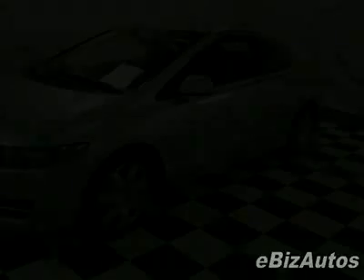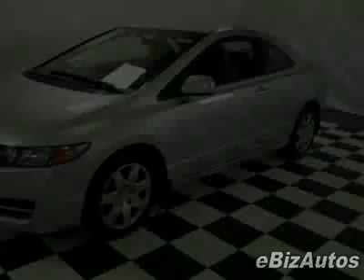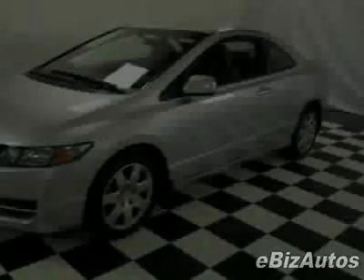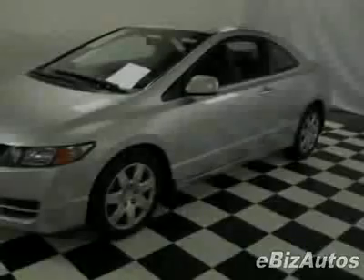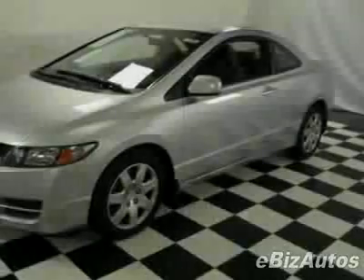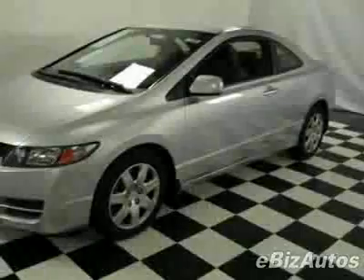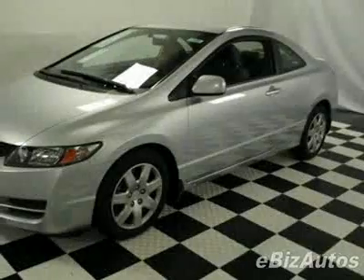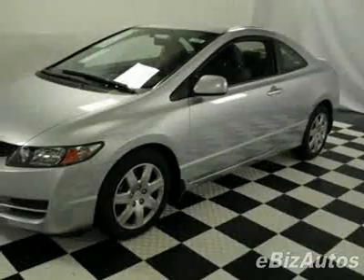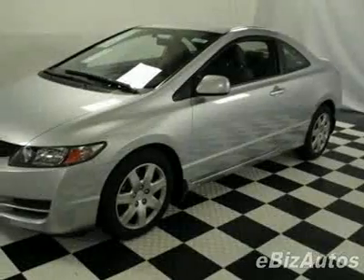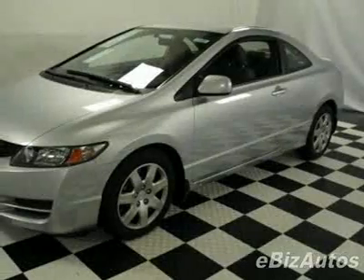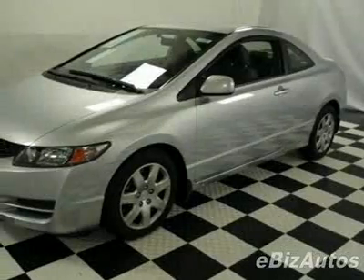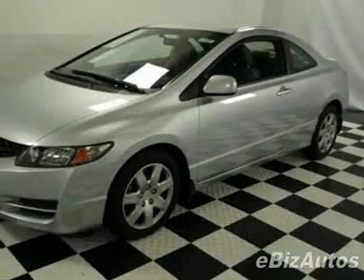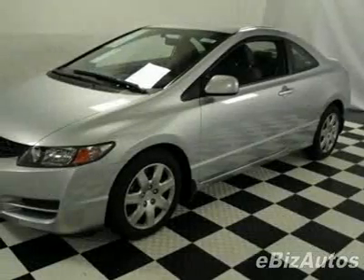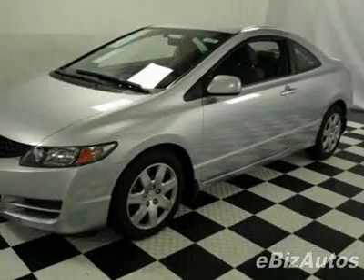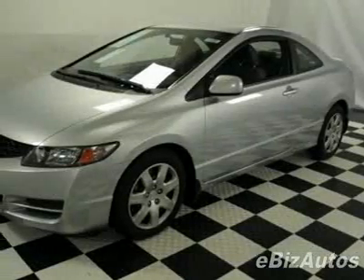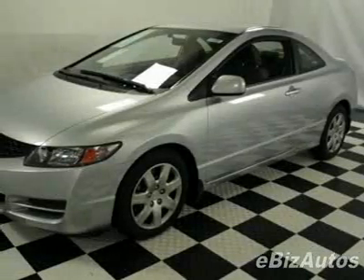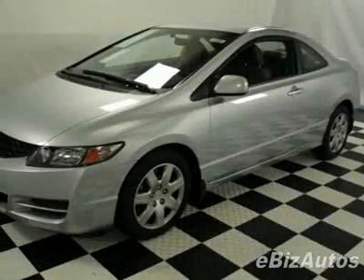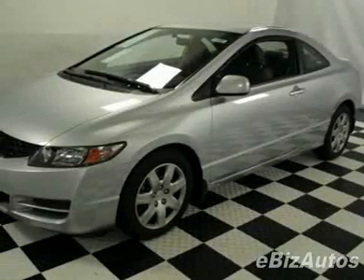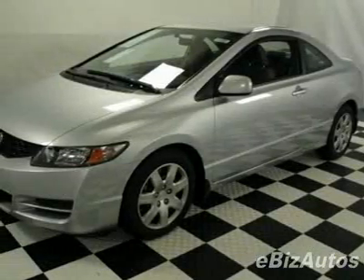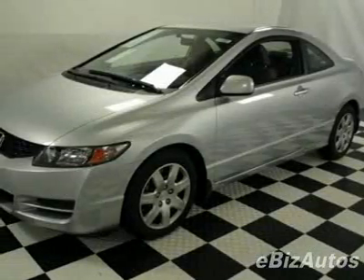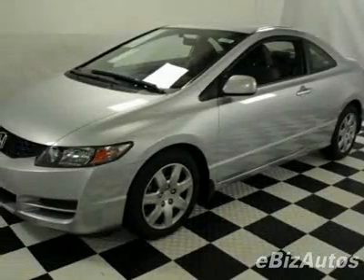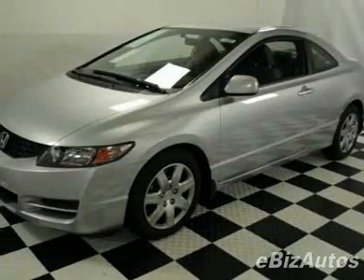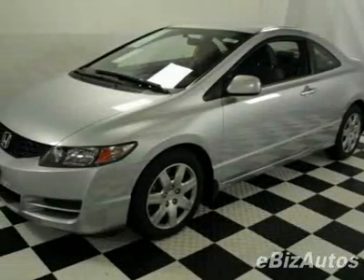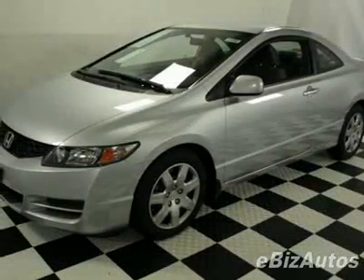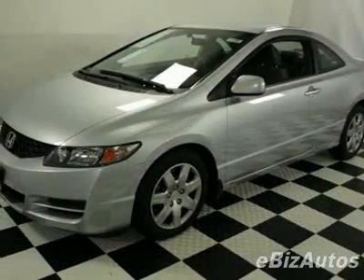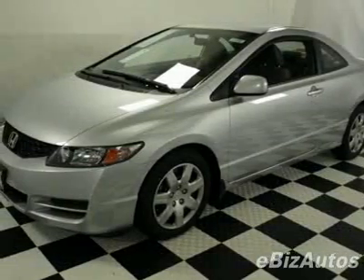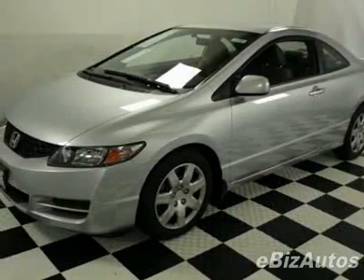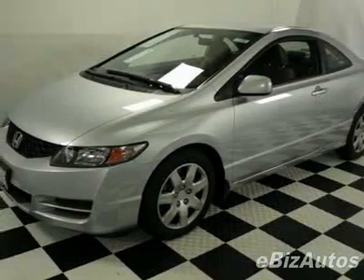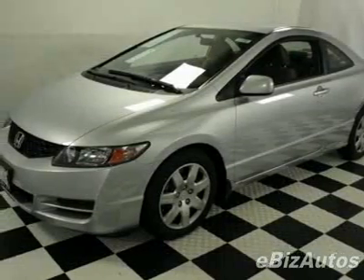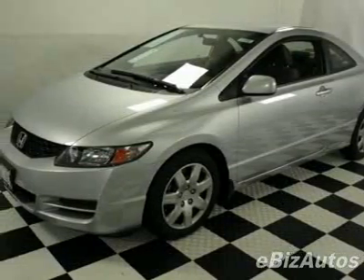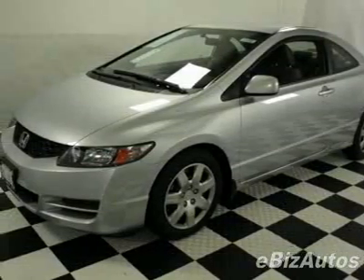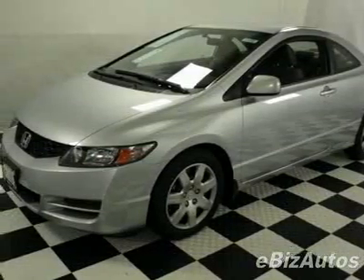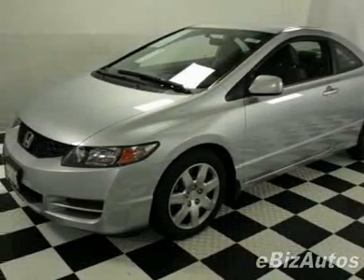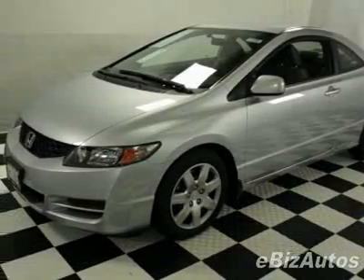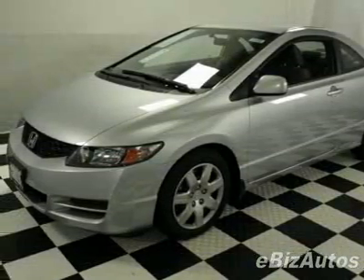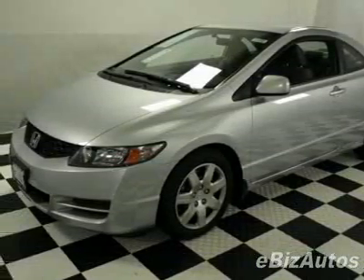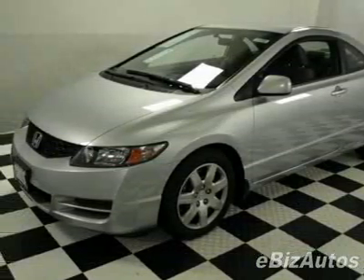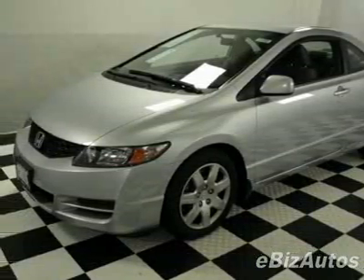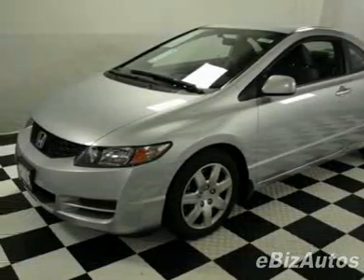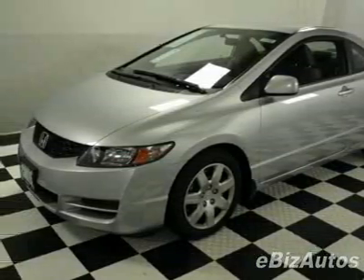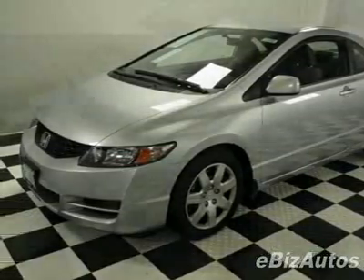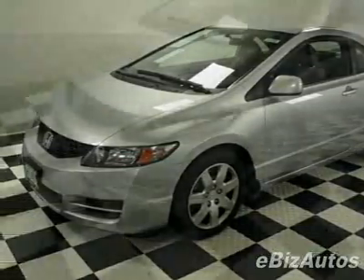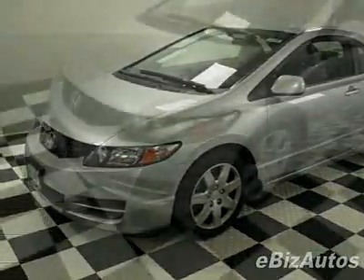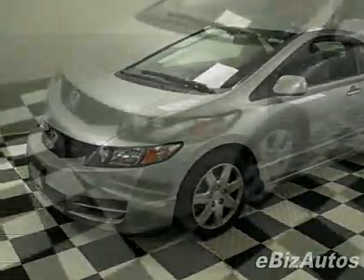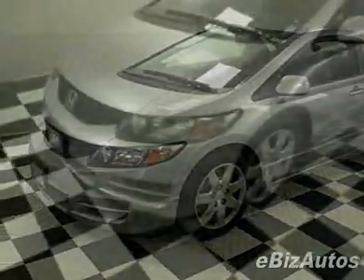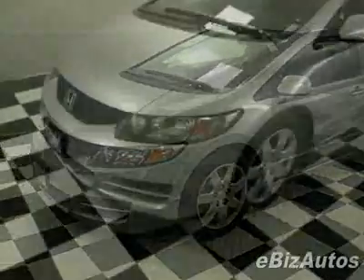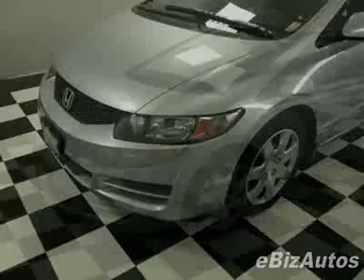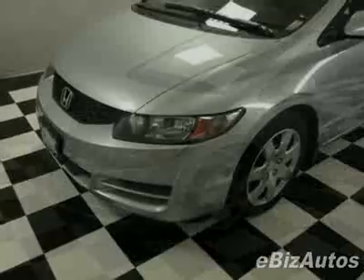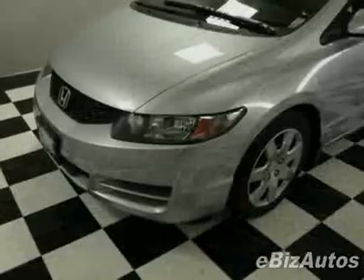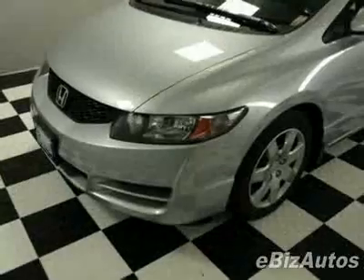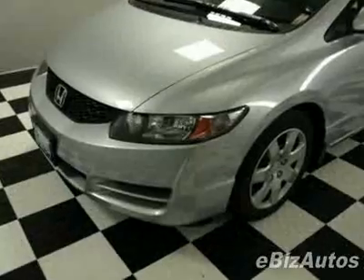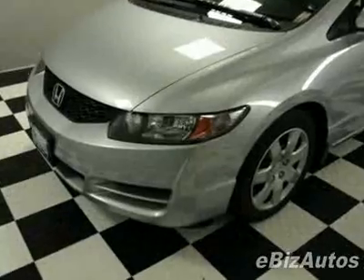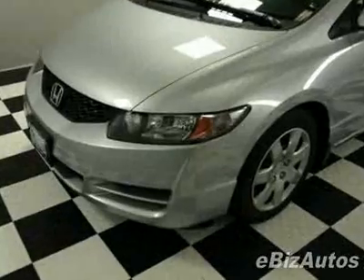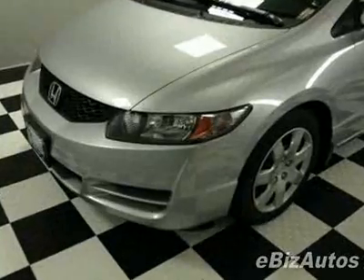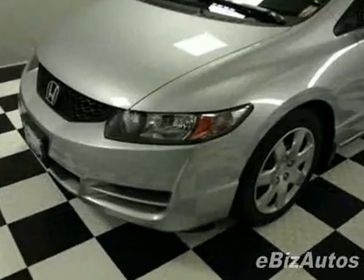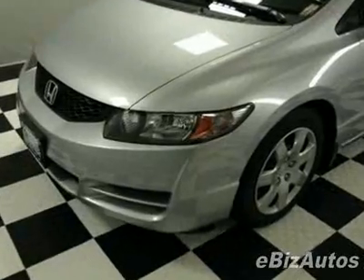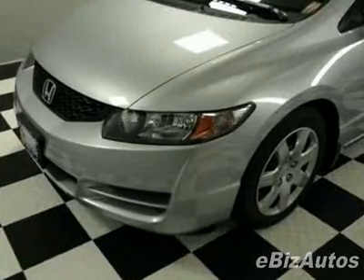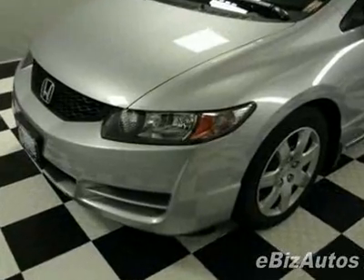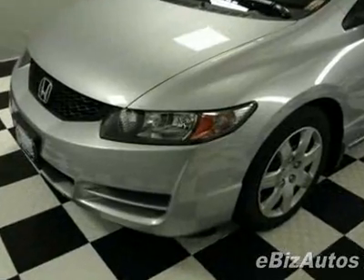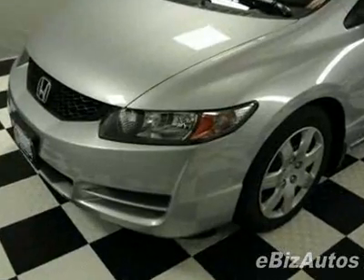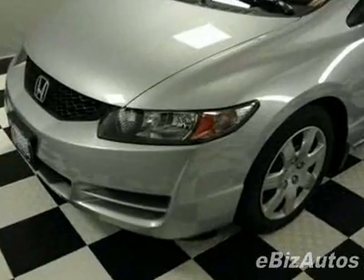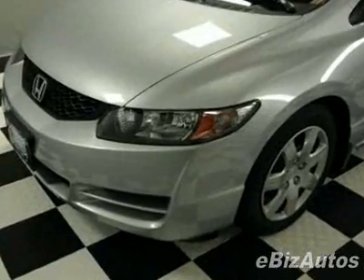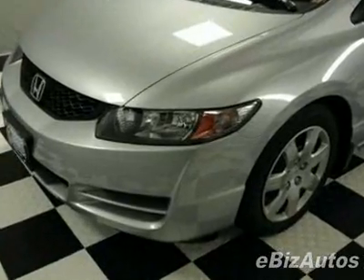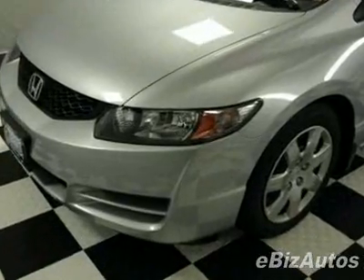Check out this new 2010 Honda Civic LX for your protection. This vehicle has a full factory warranty.